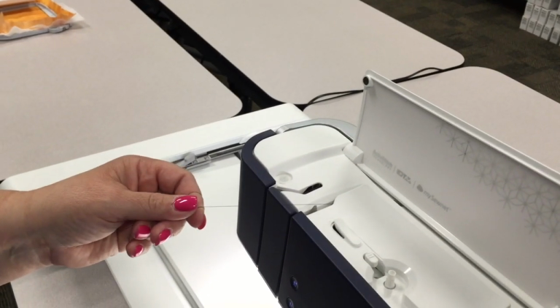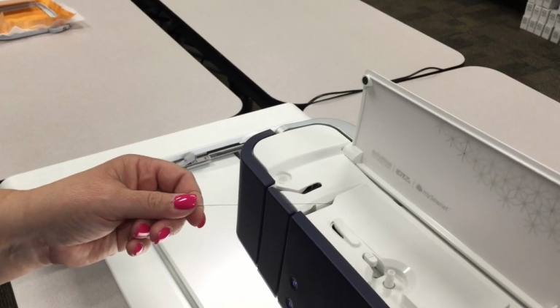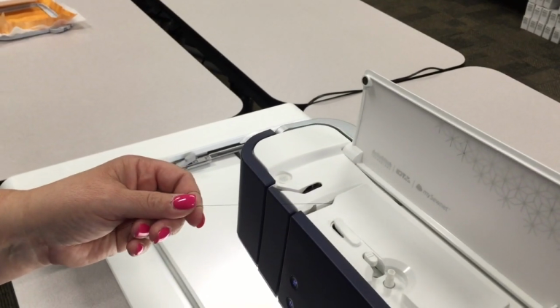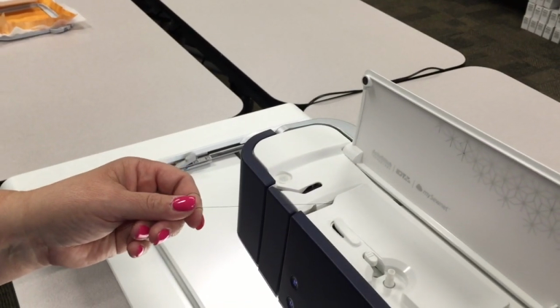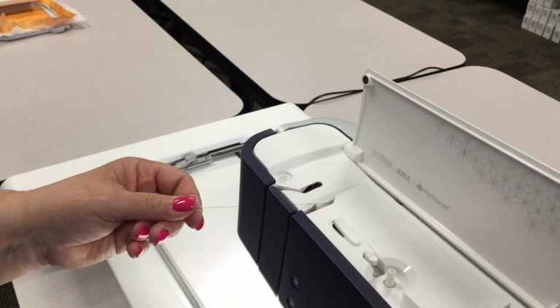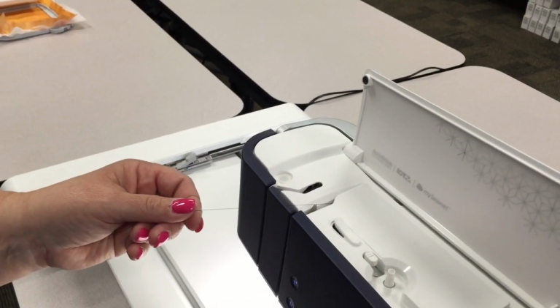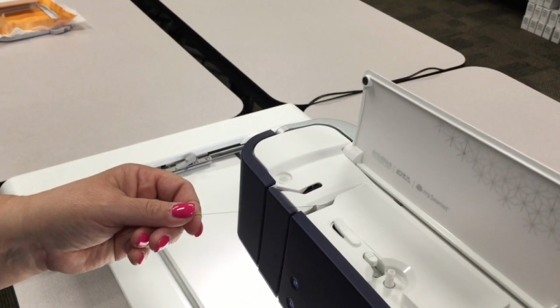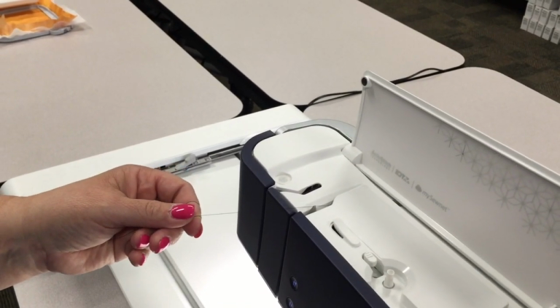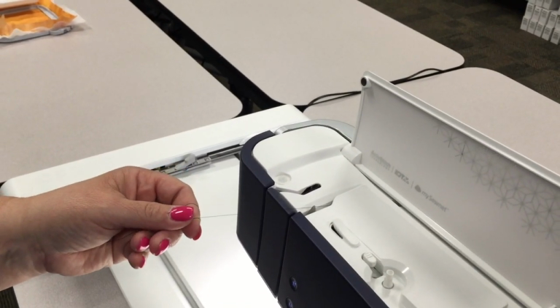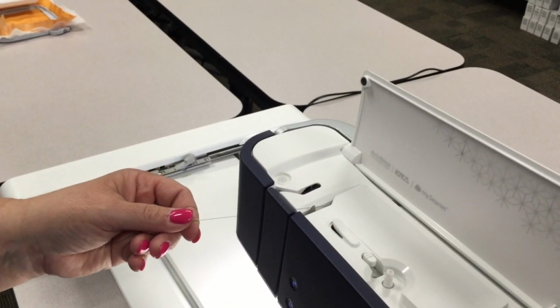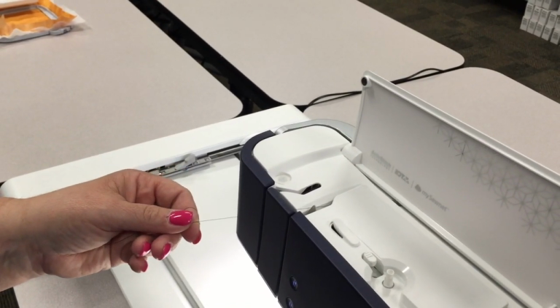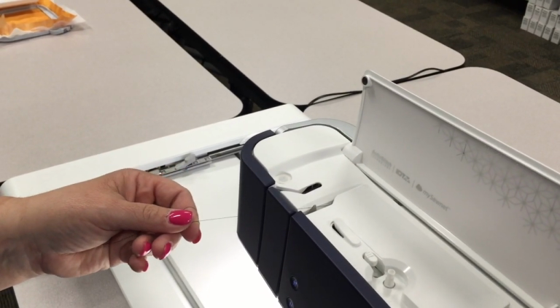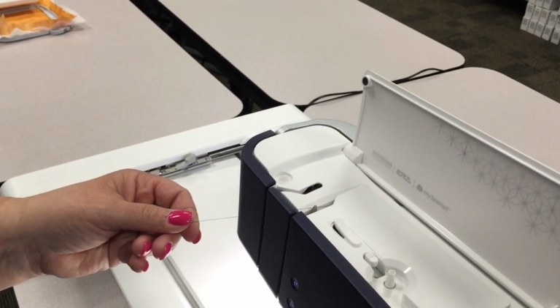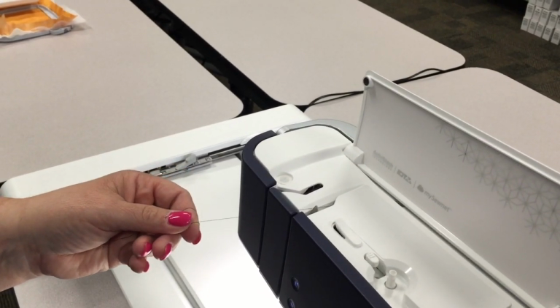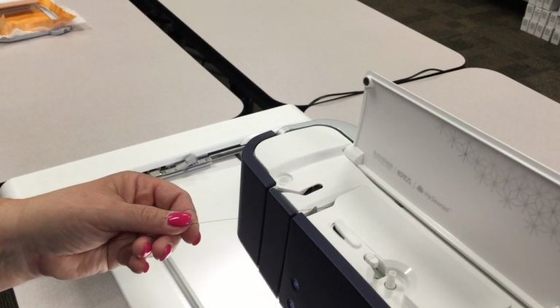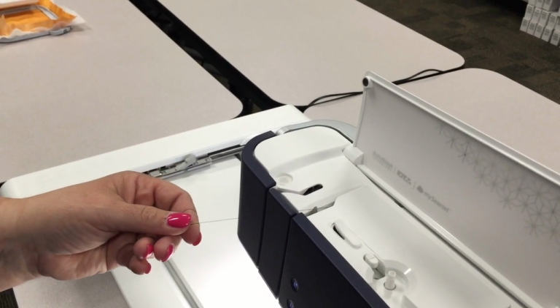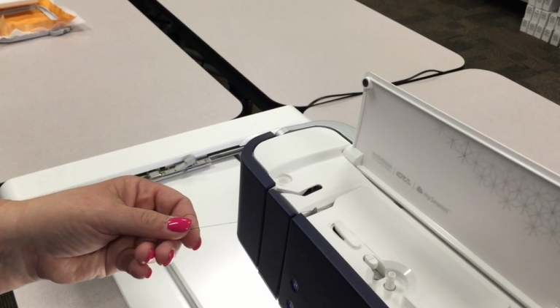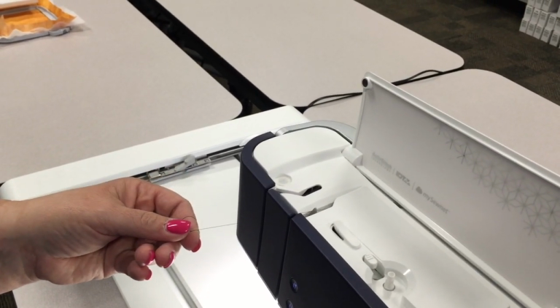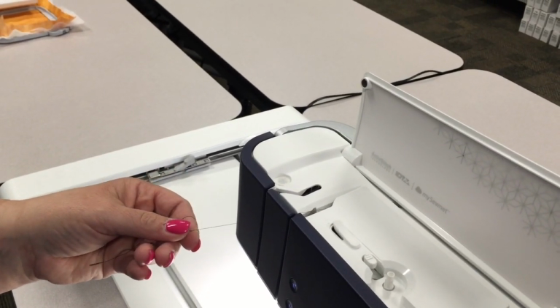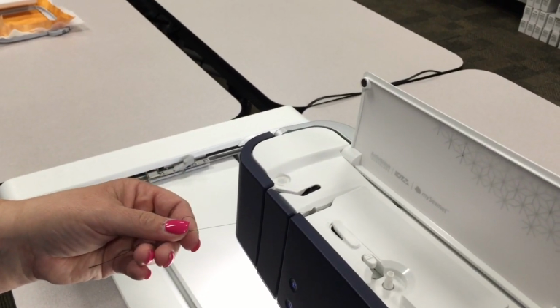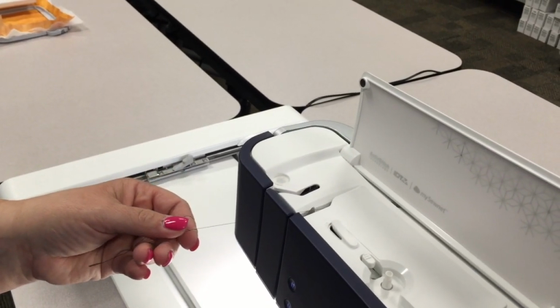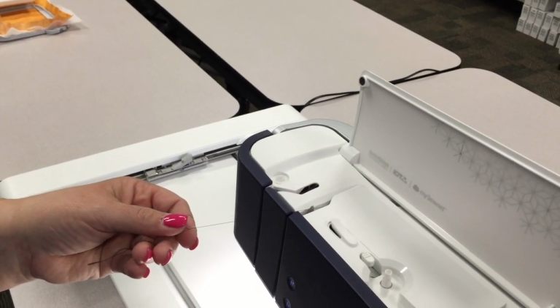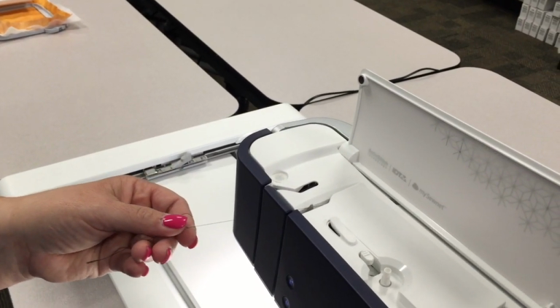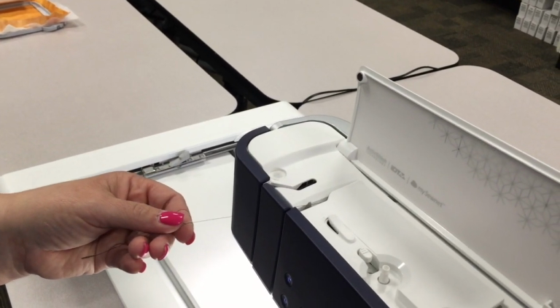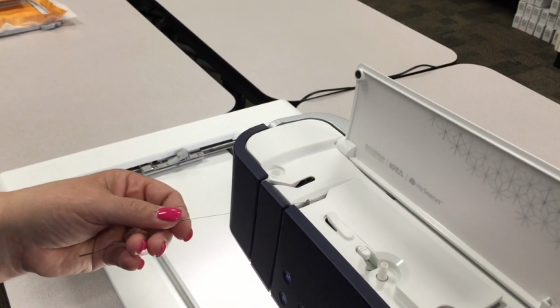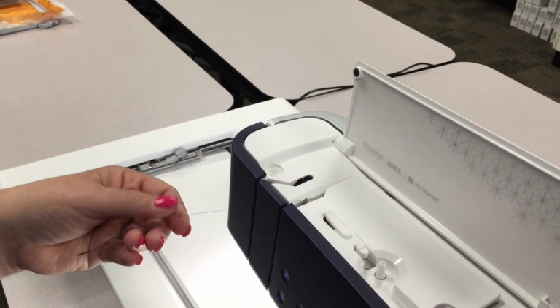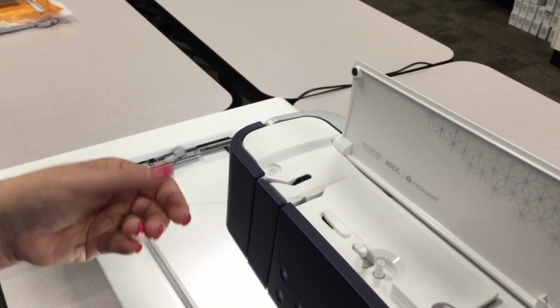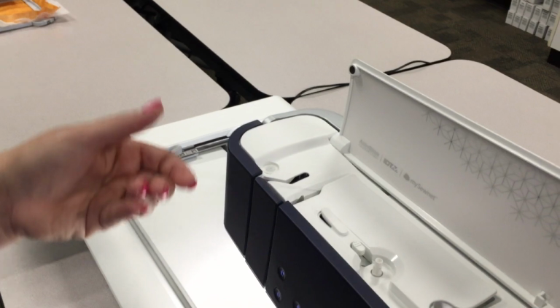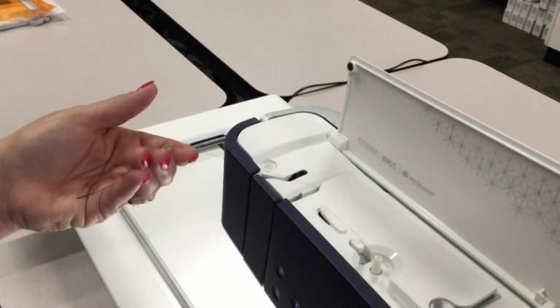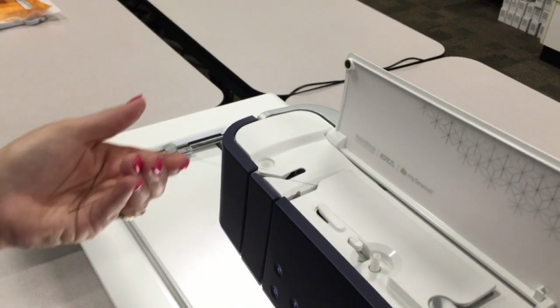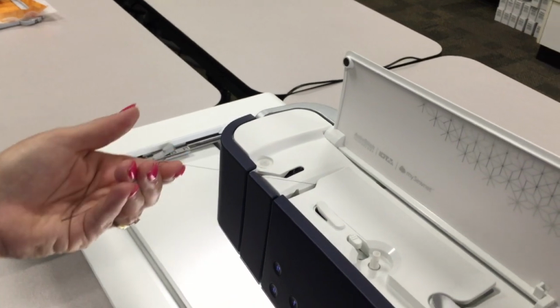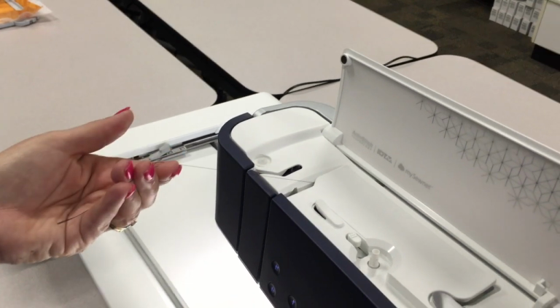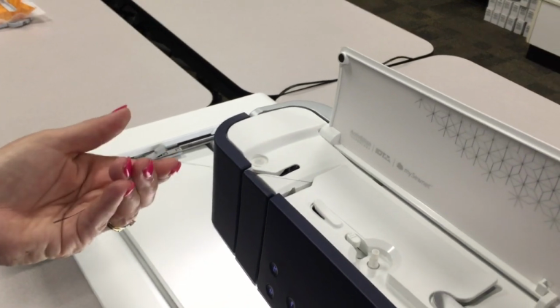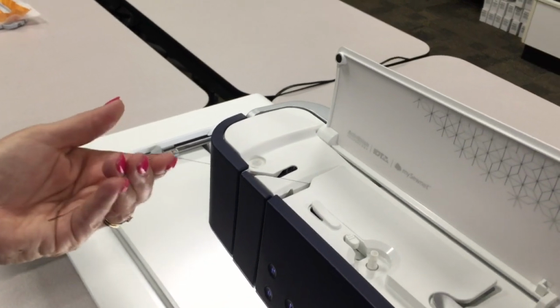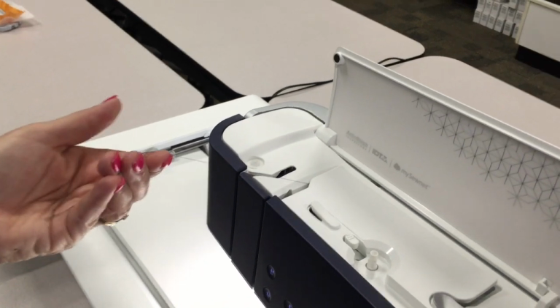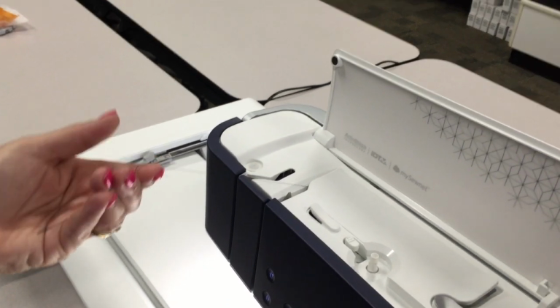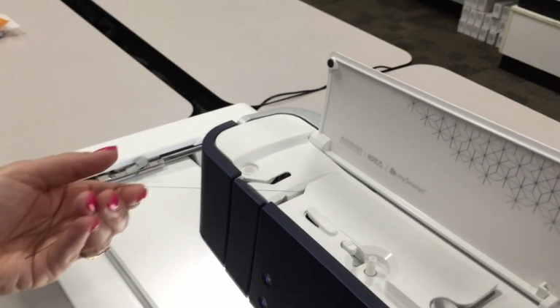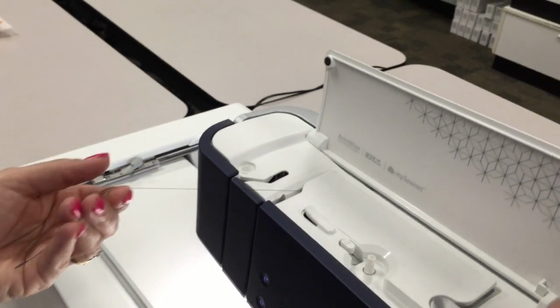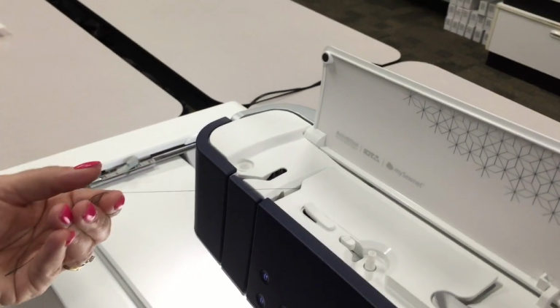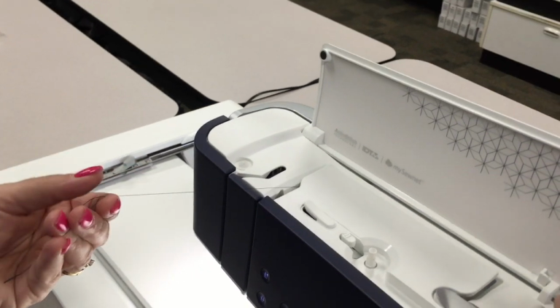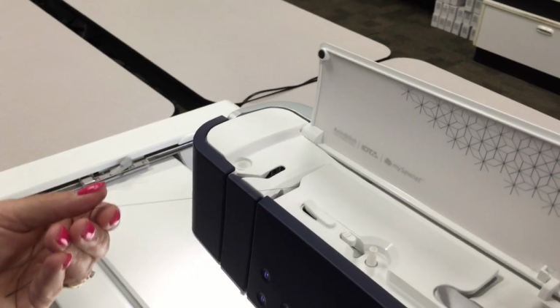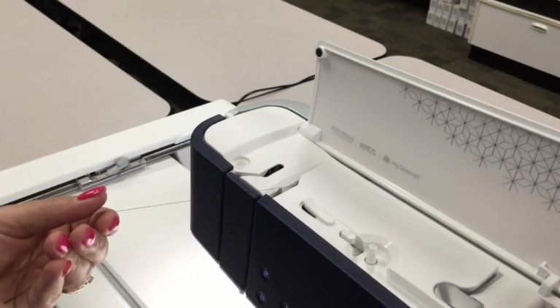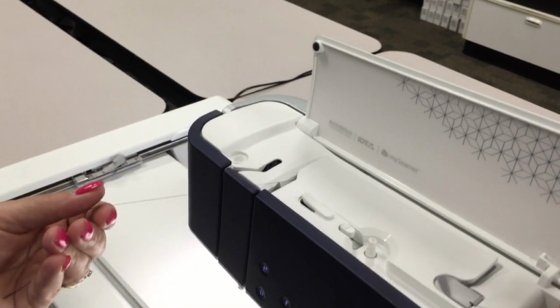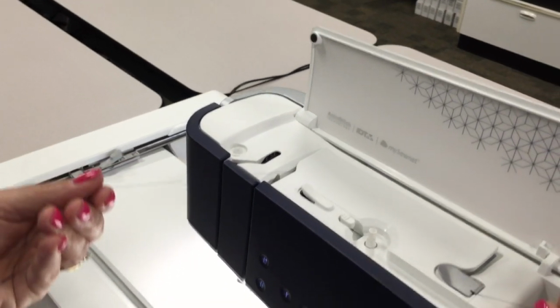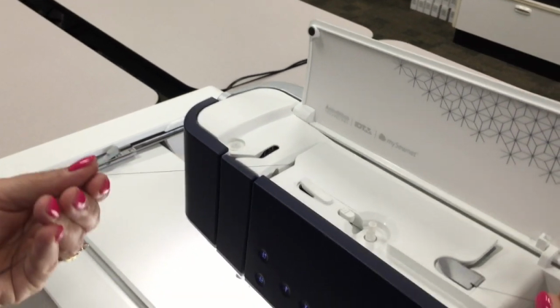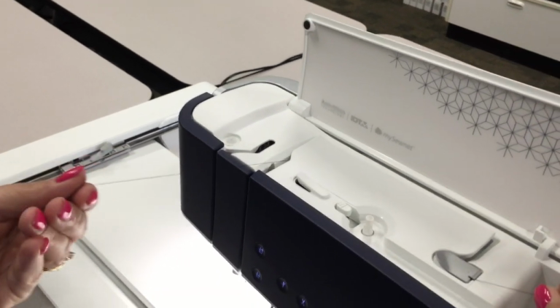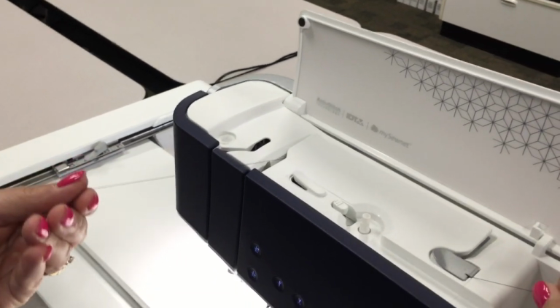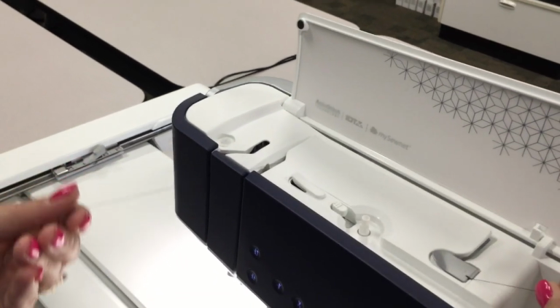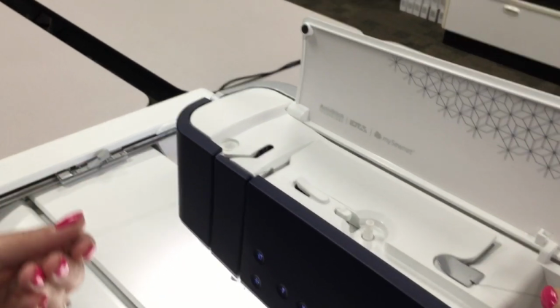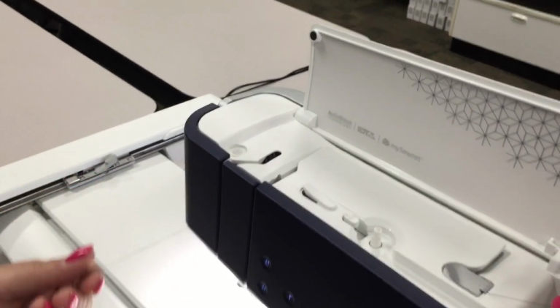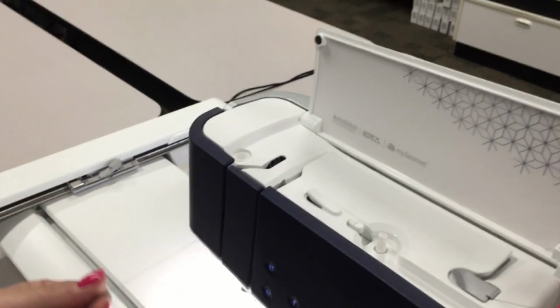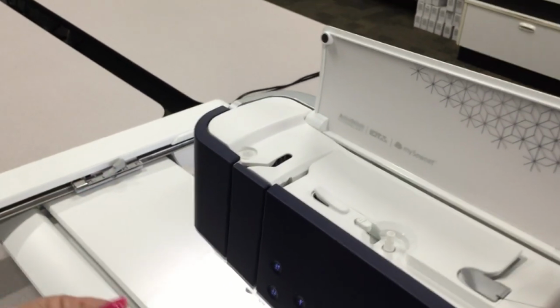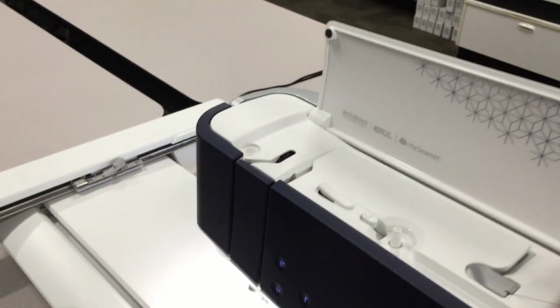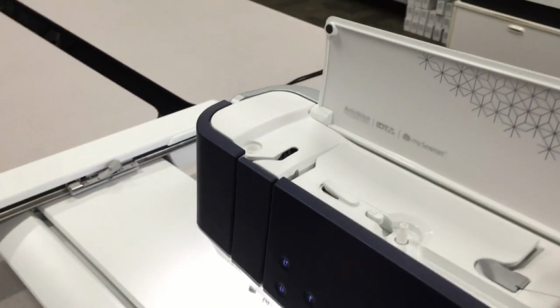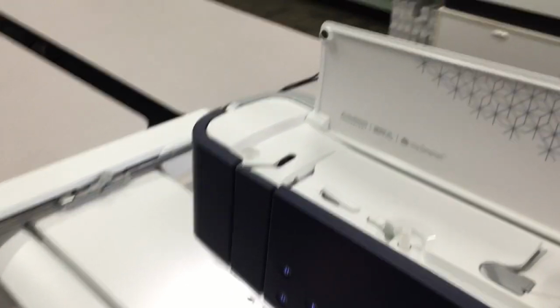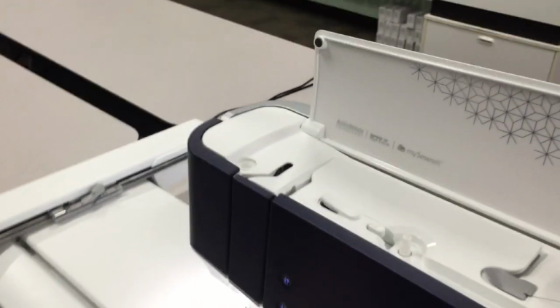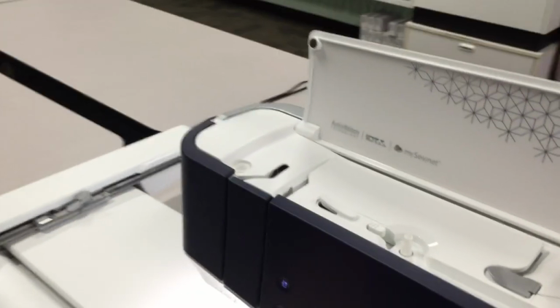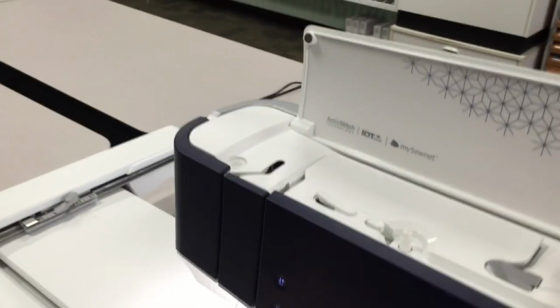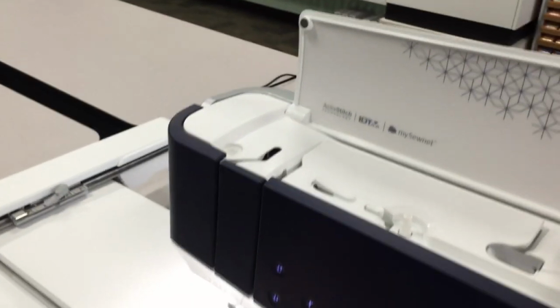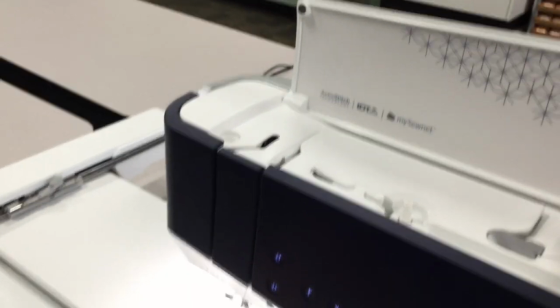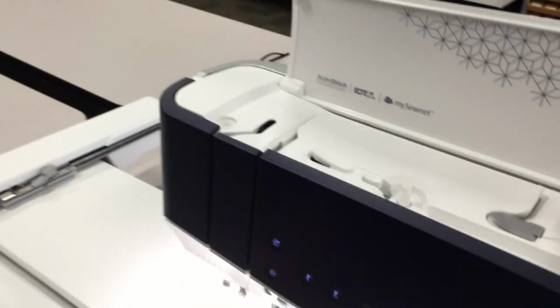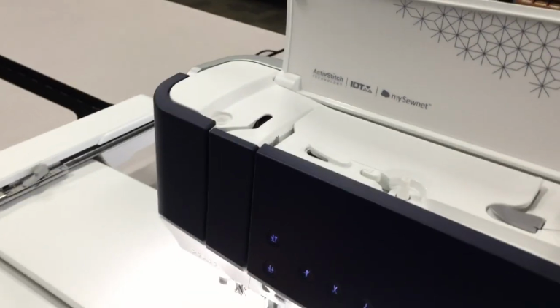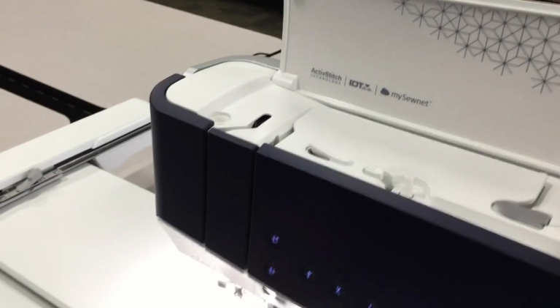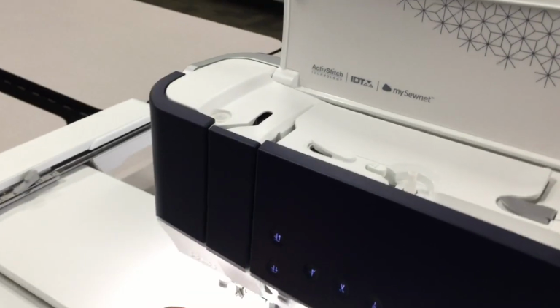It doesn't matter which side unless you're using two threads. Since I'm only using one thread, I'm going to go either side — it doesn't matter.